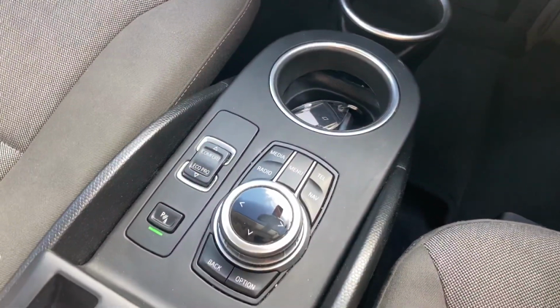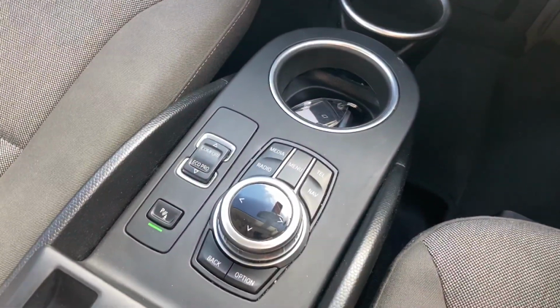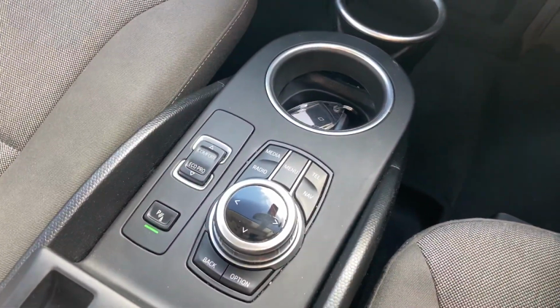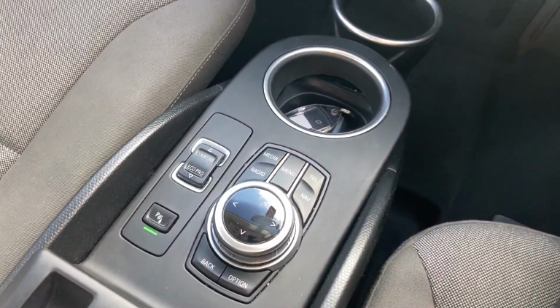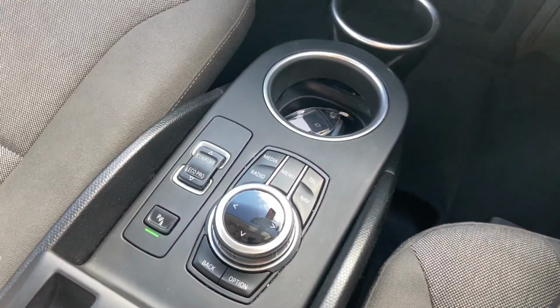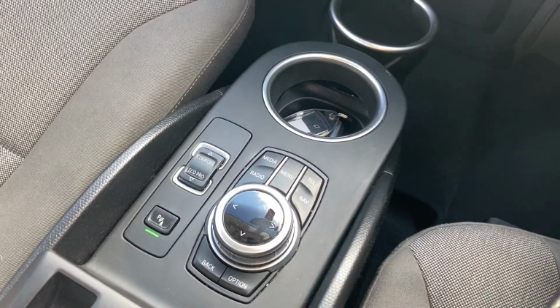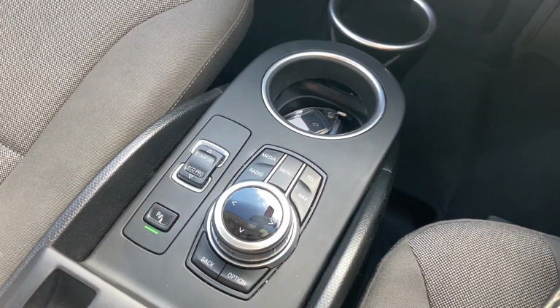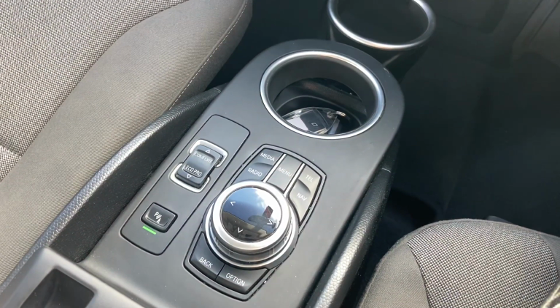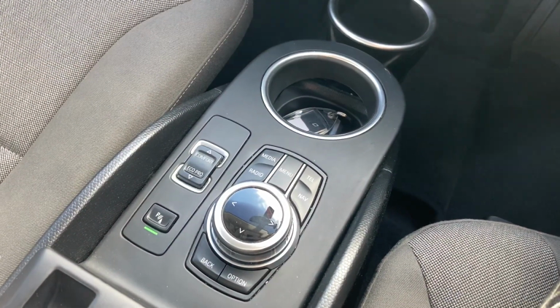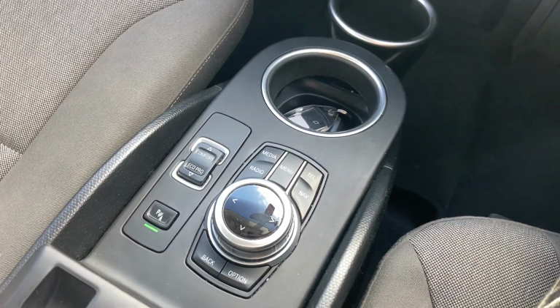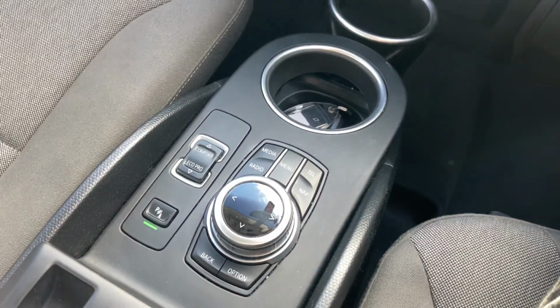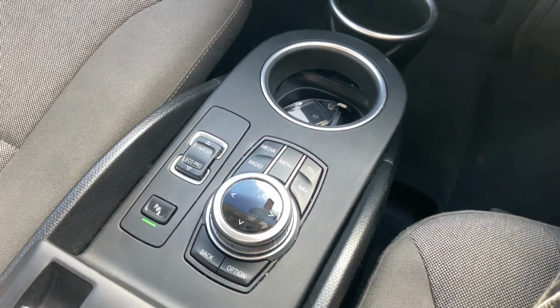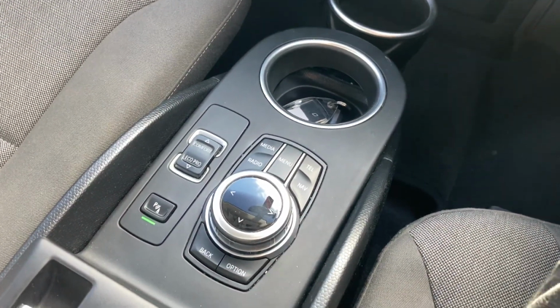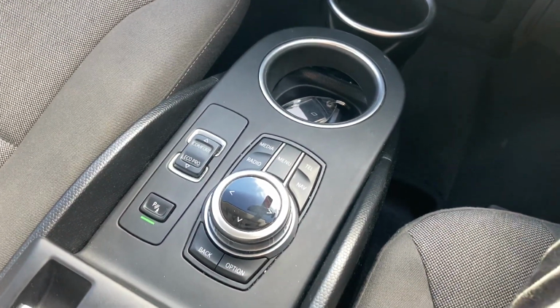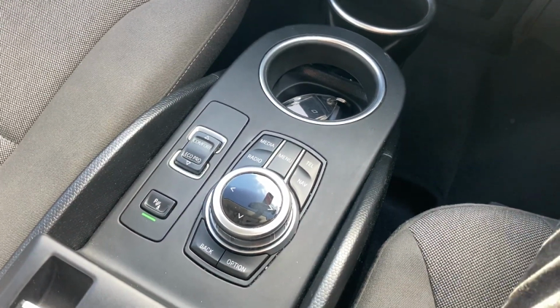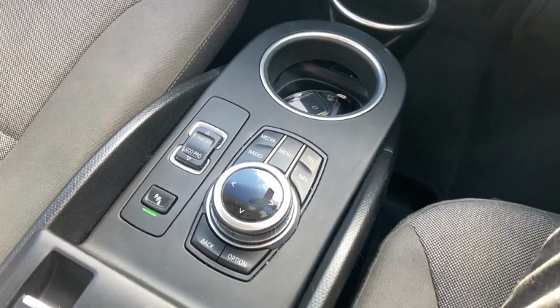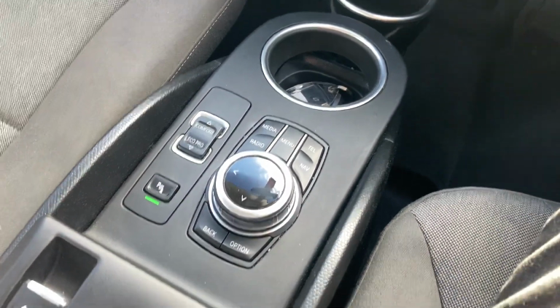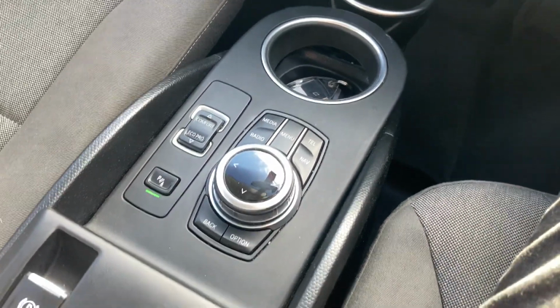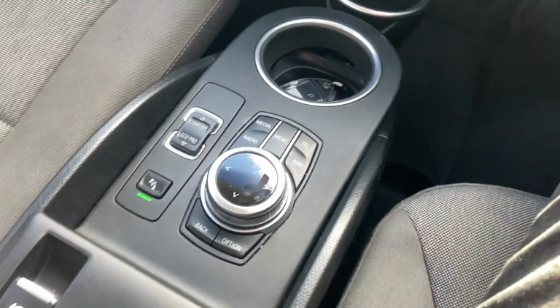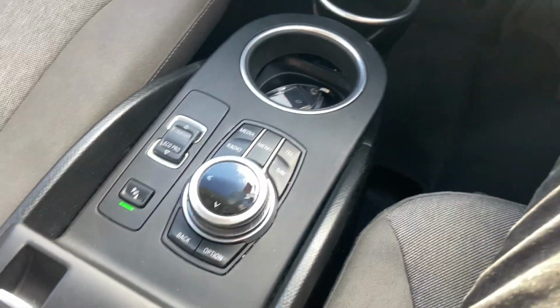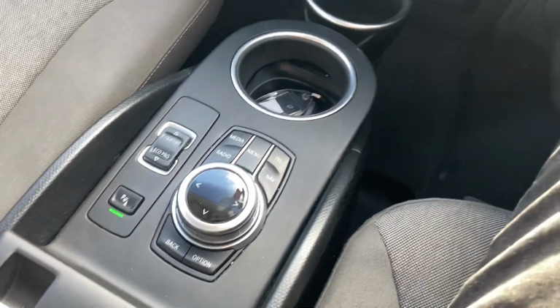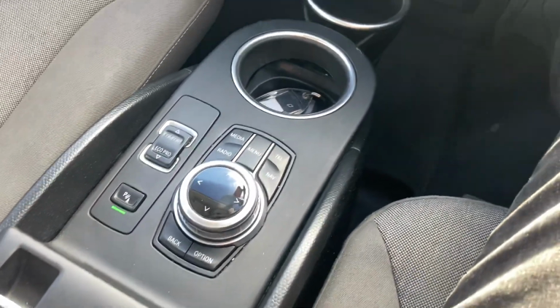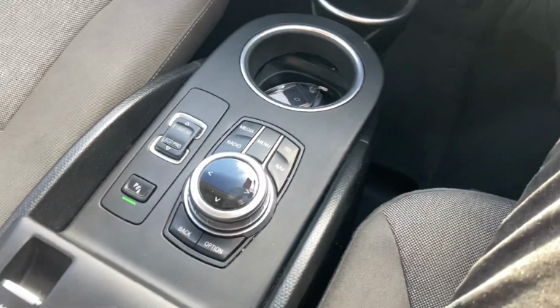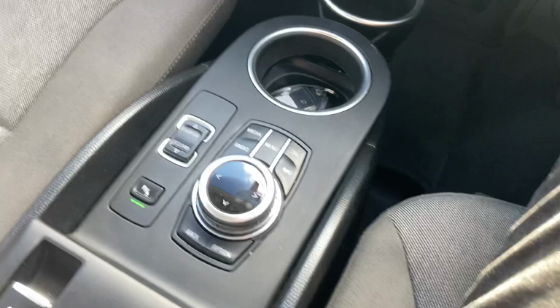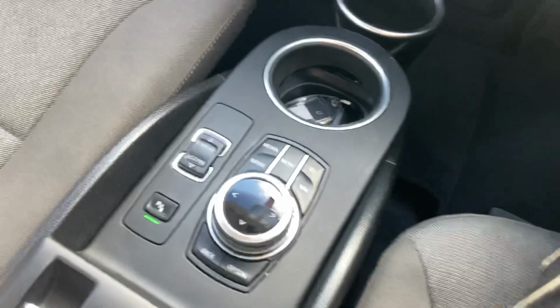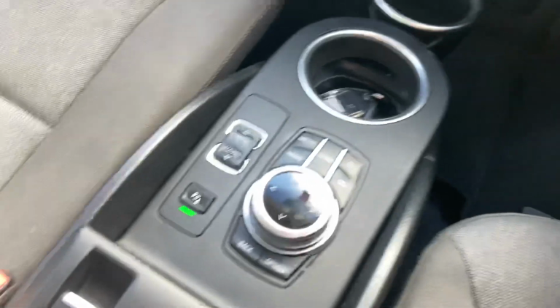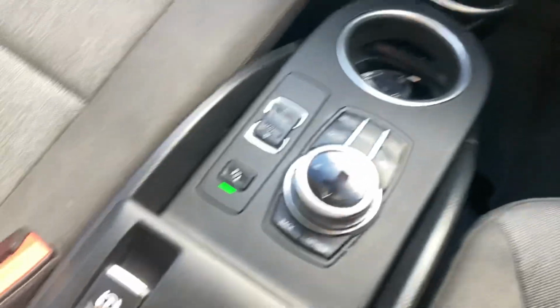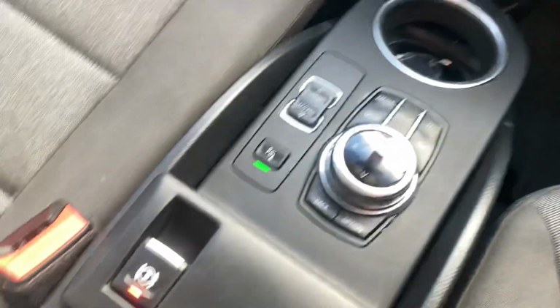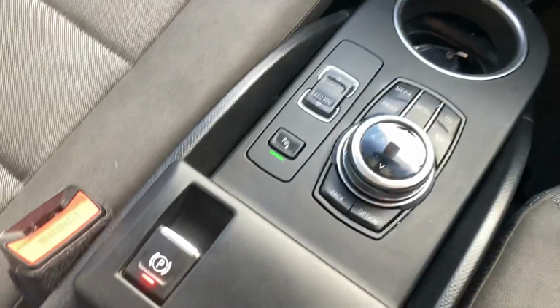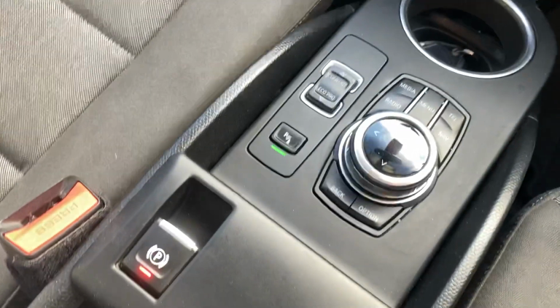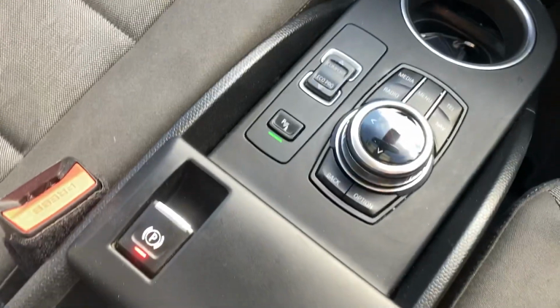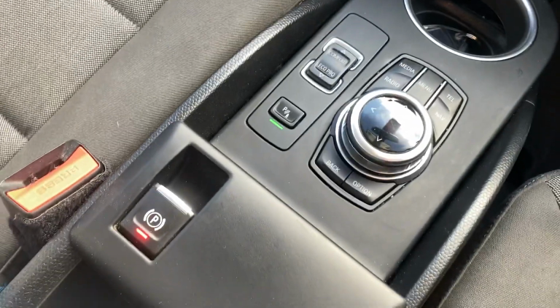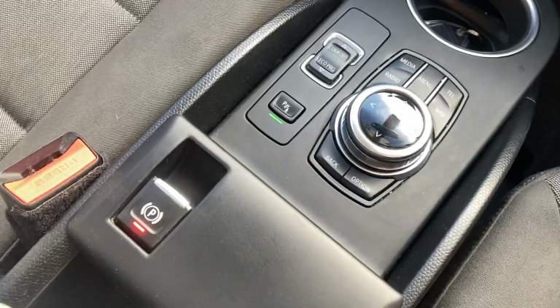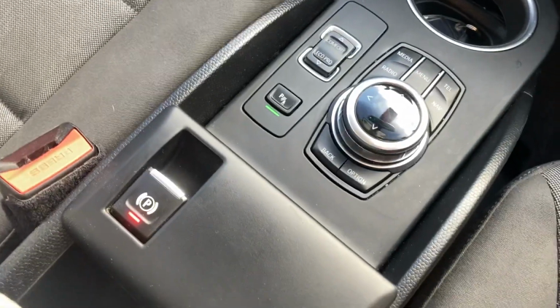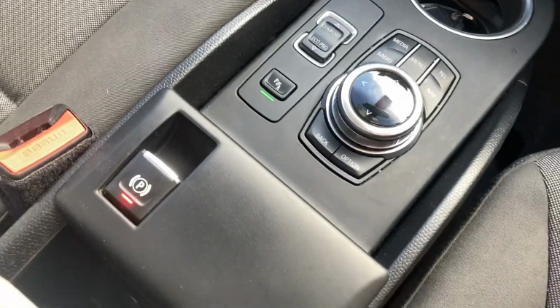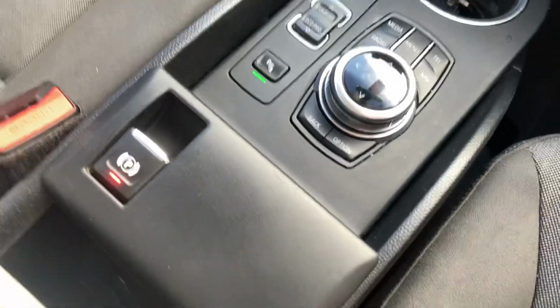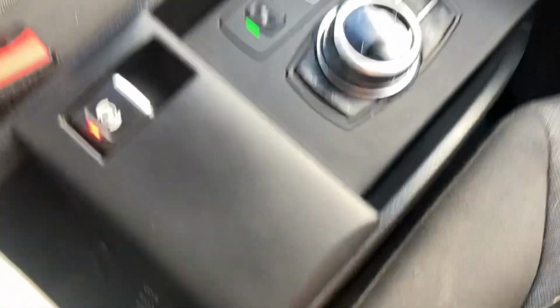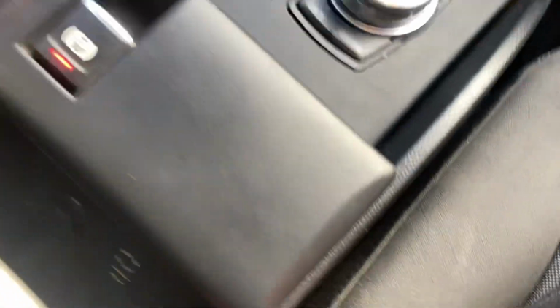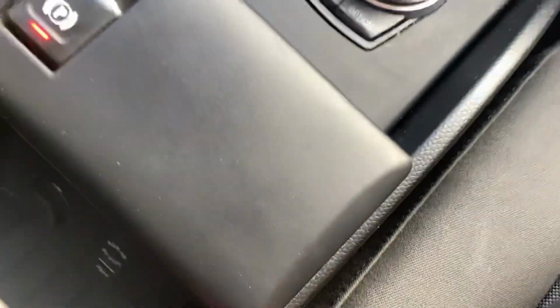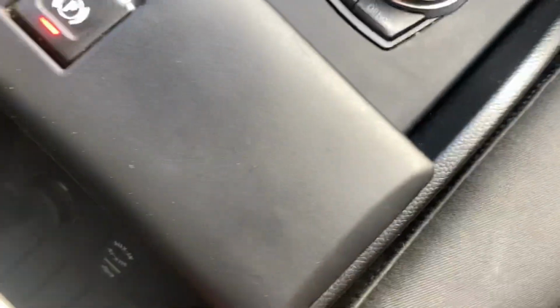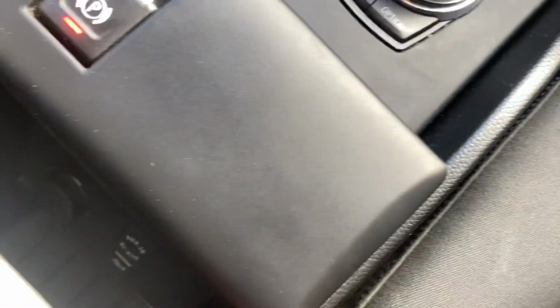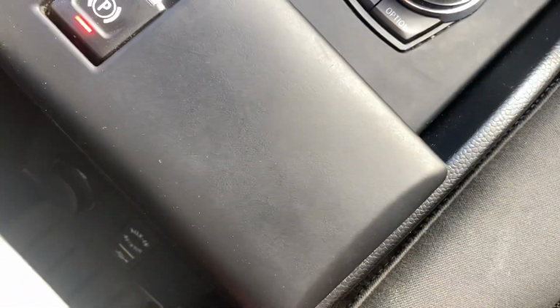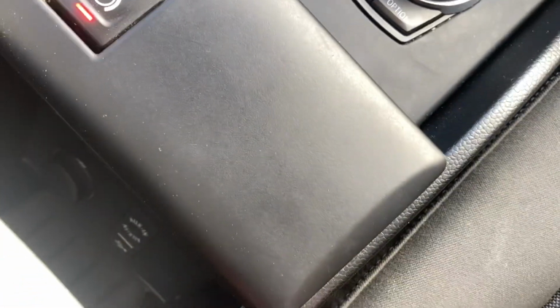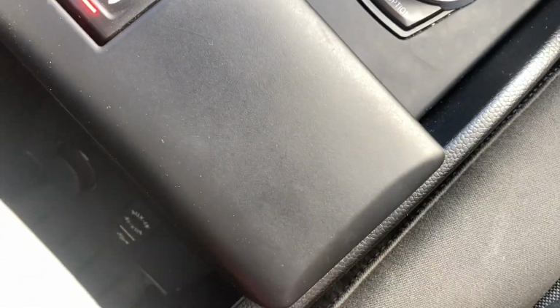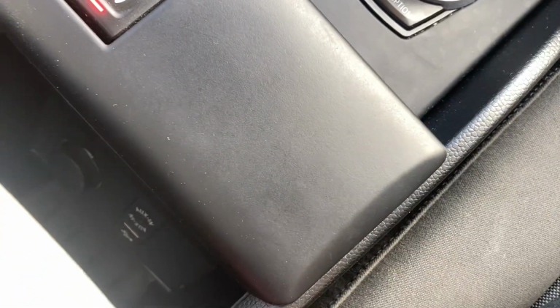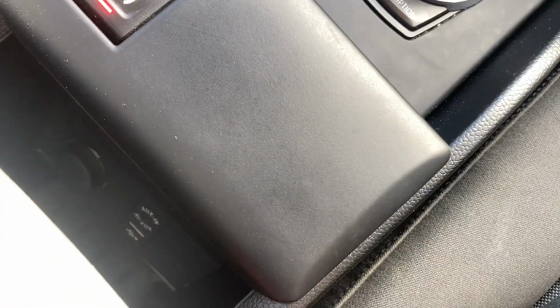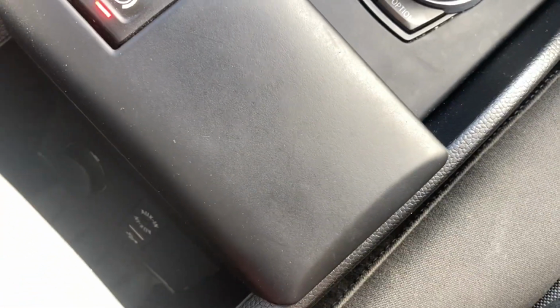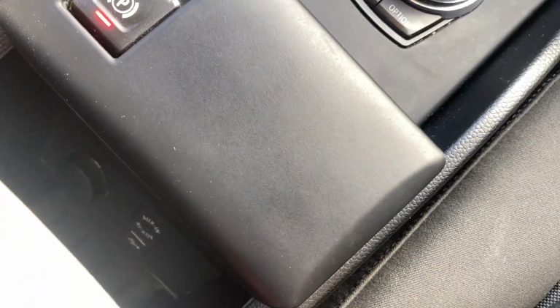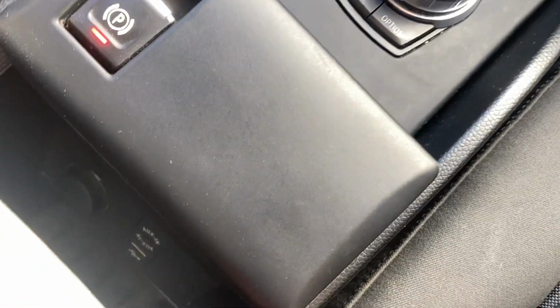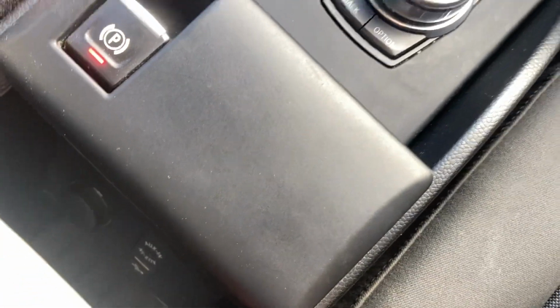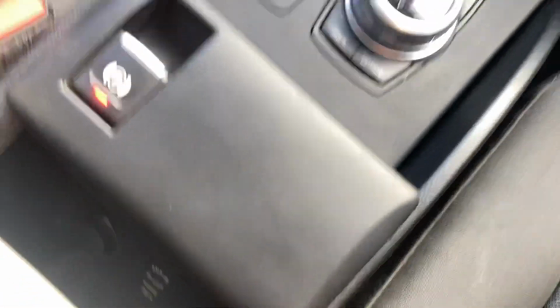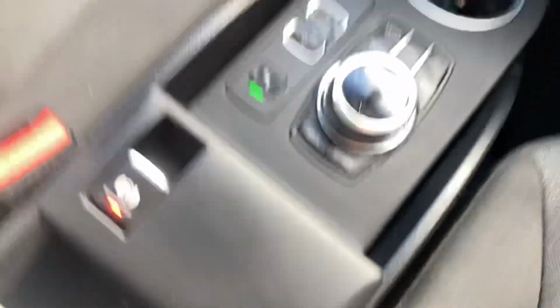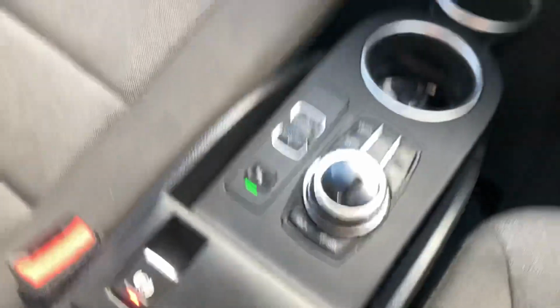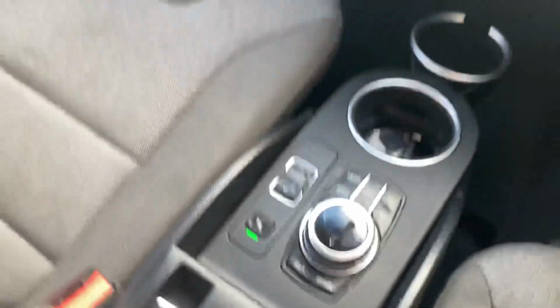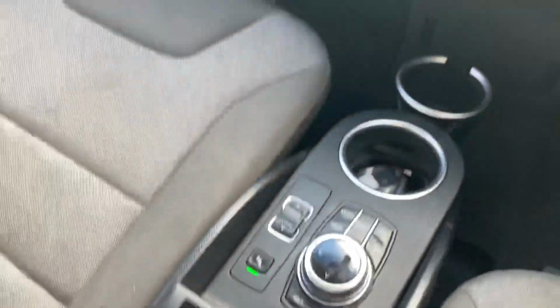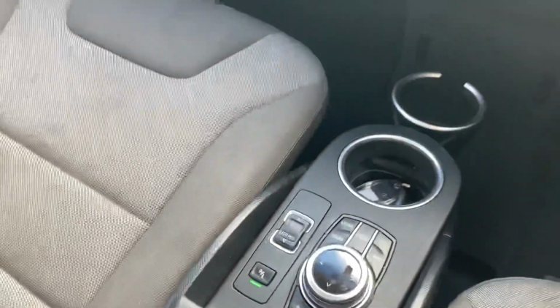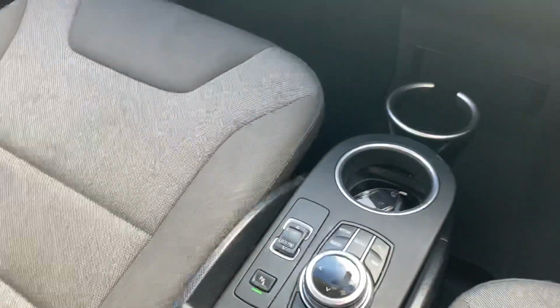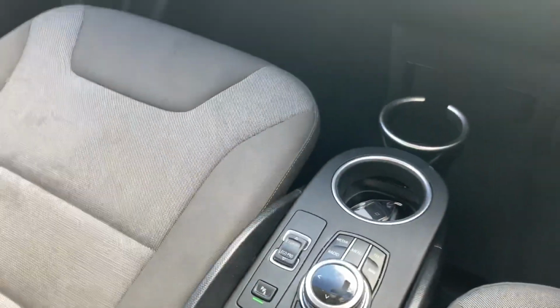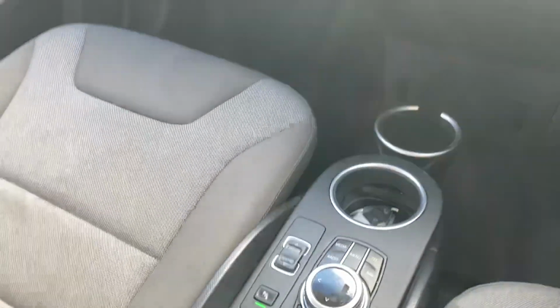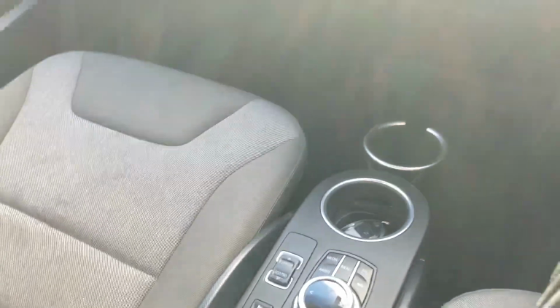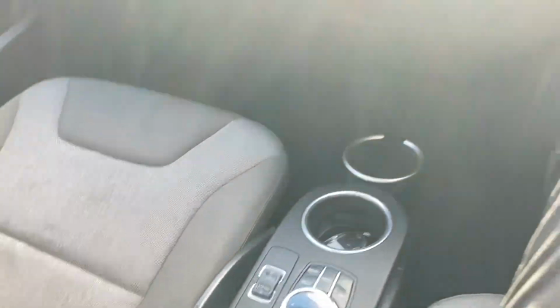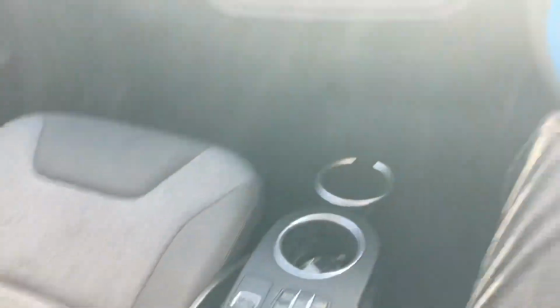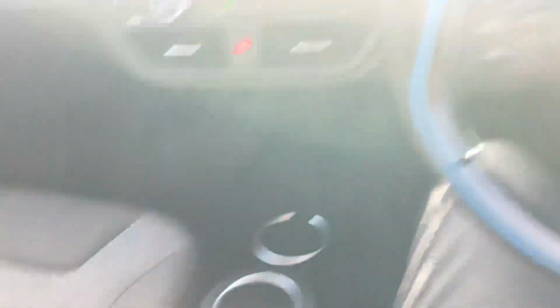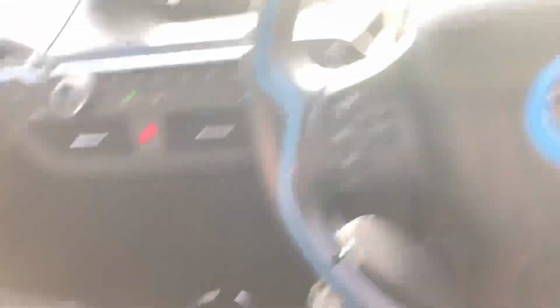That's how you wet the screen, turn your parking sensors on and off, push button handbrake, and down there you've got auxiliary and USB port.